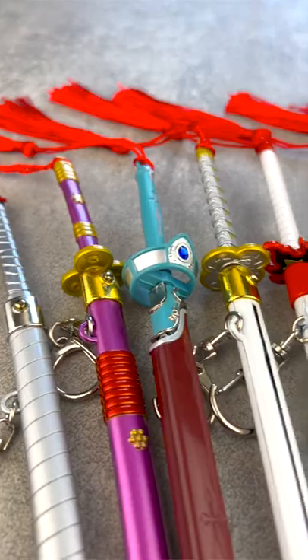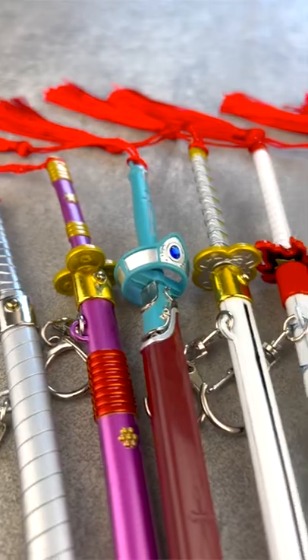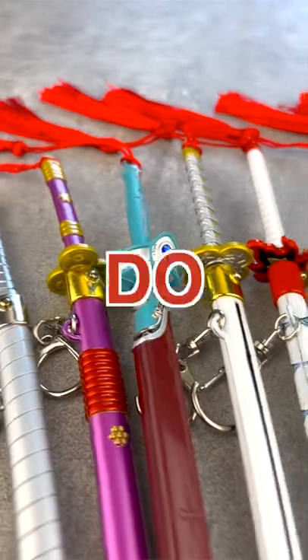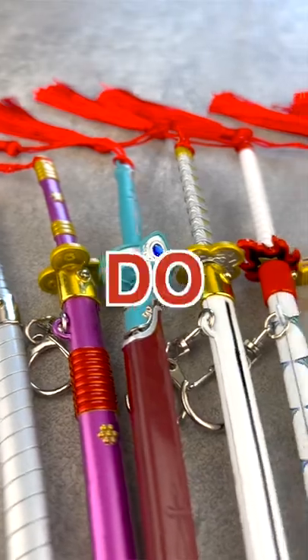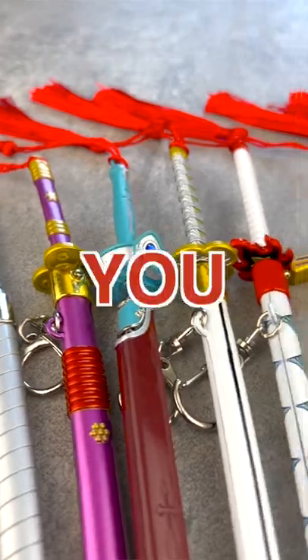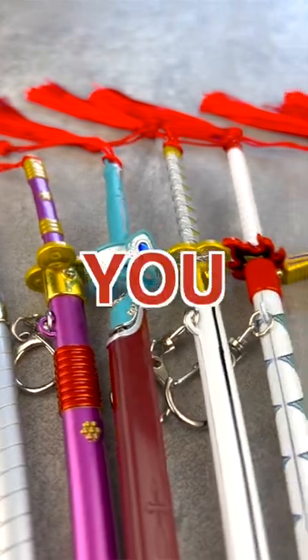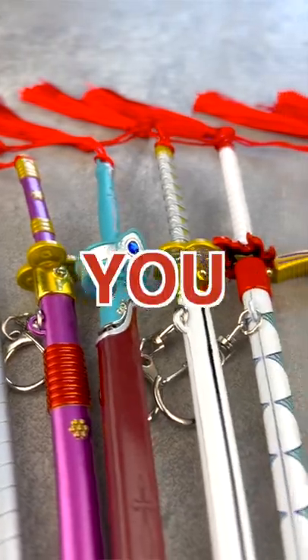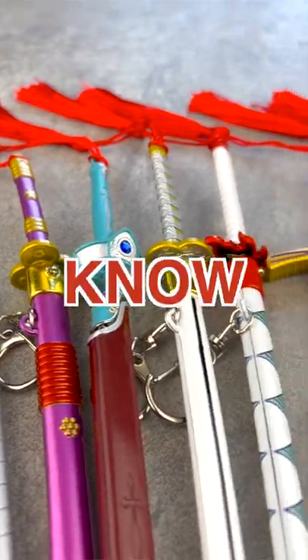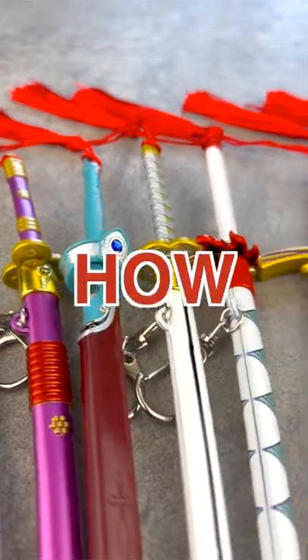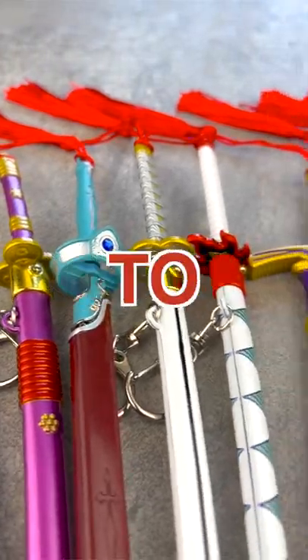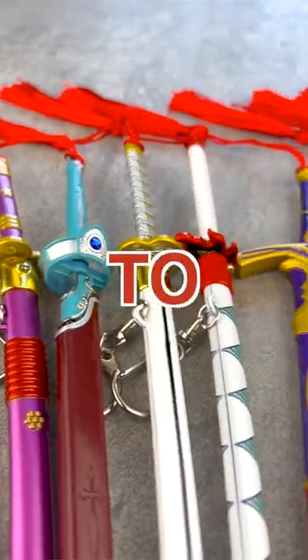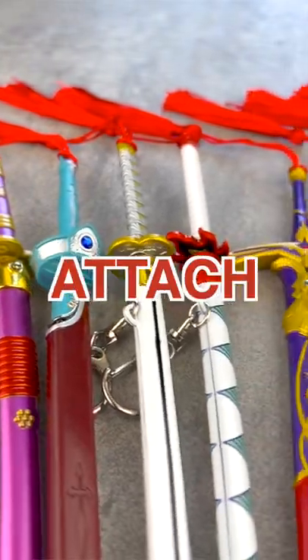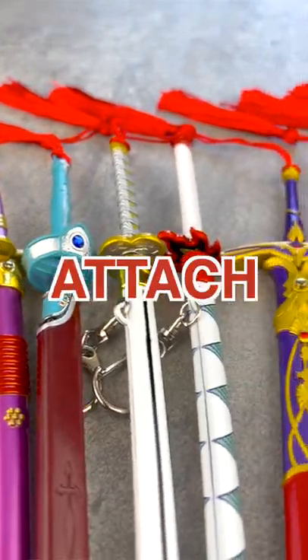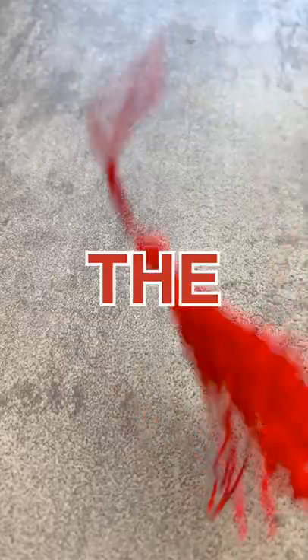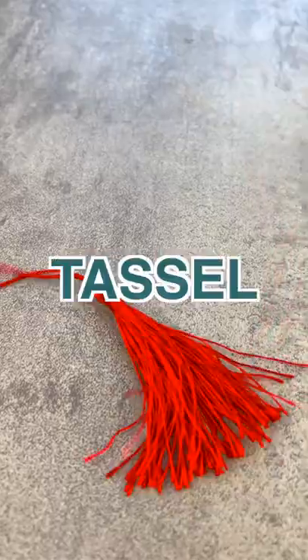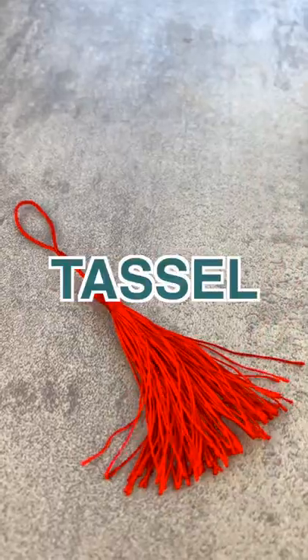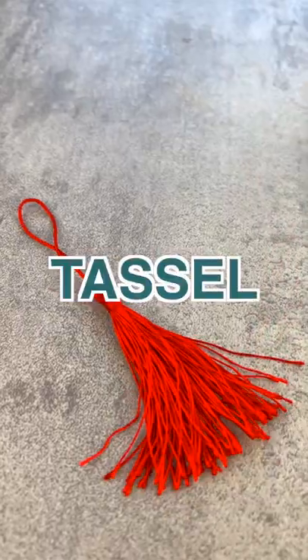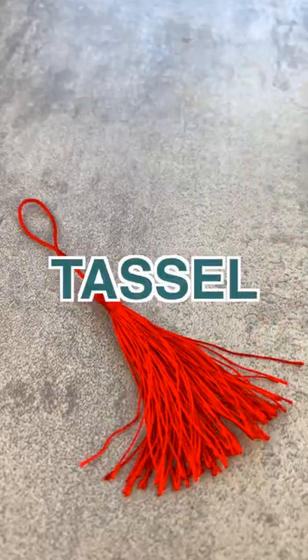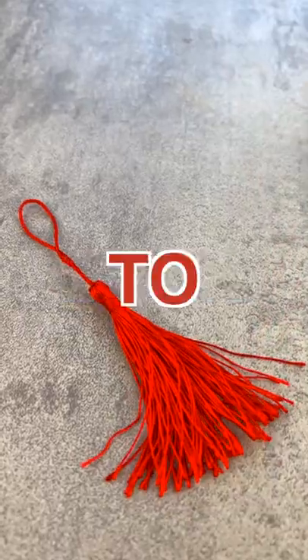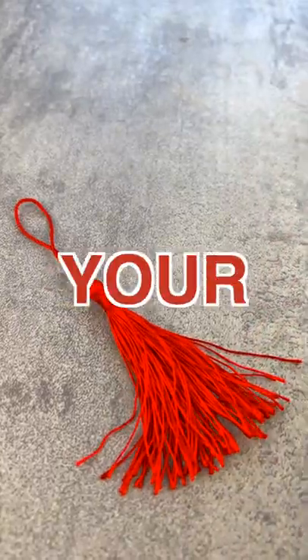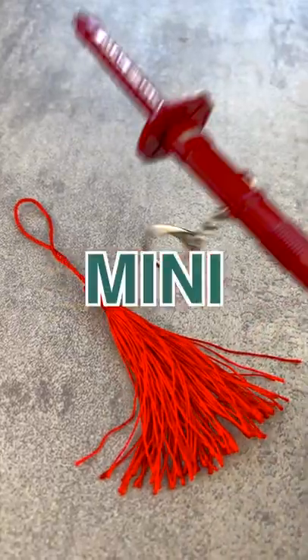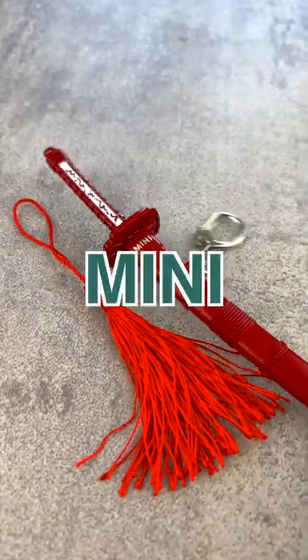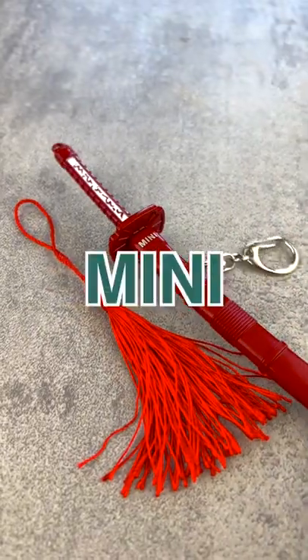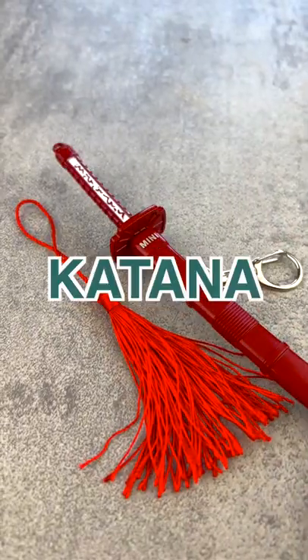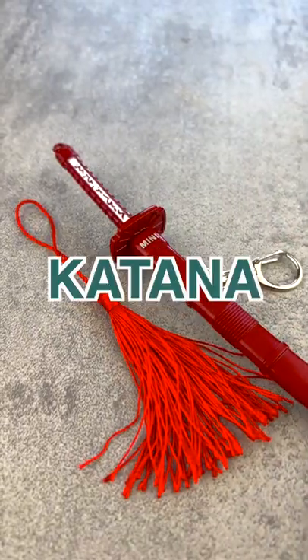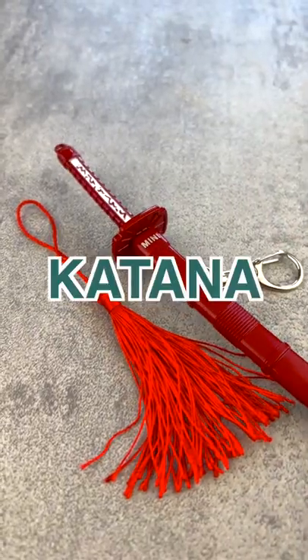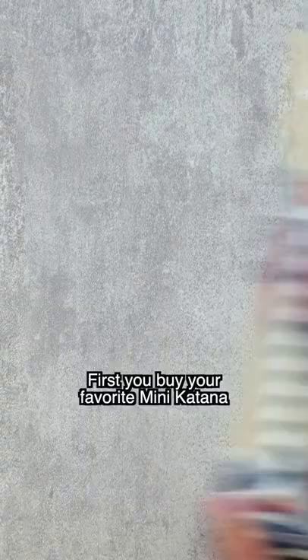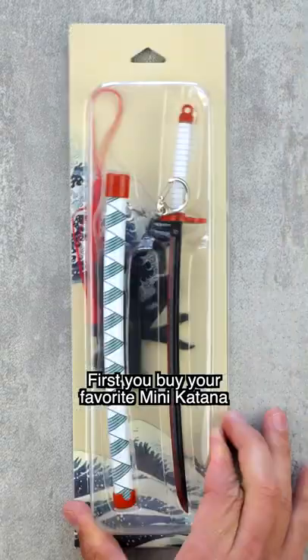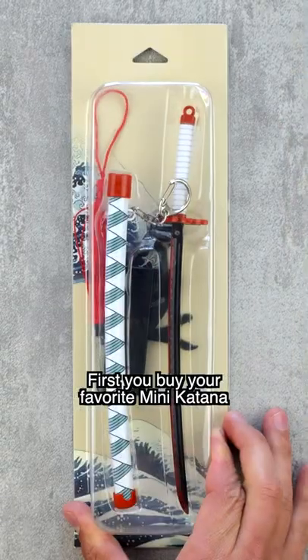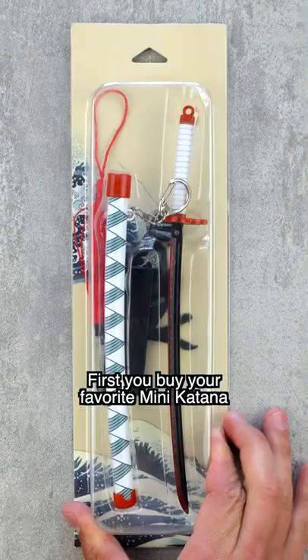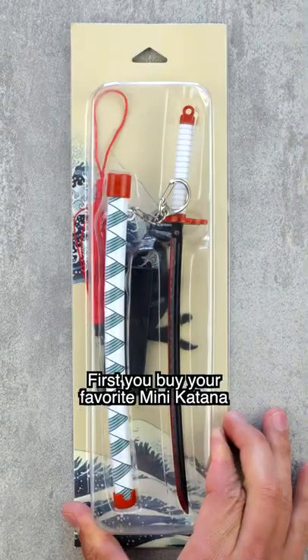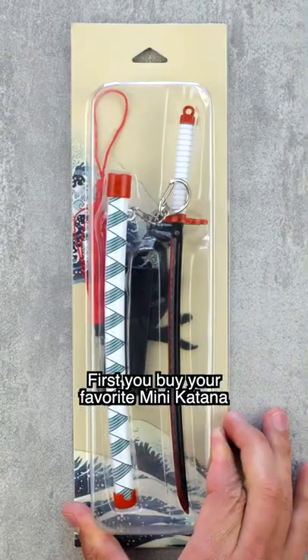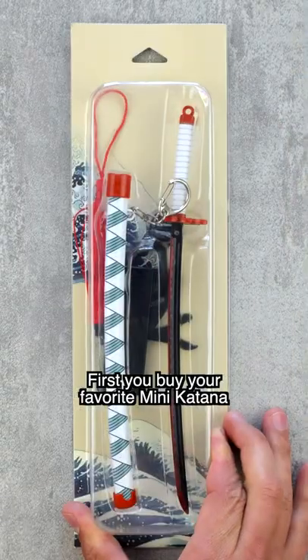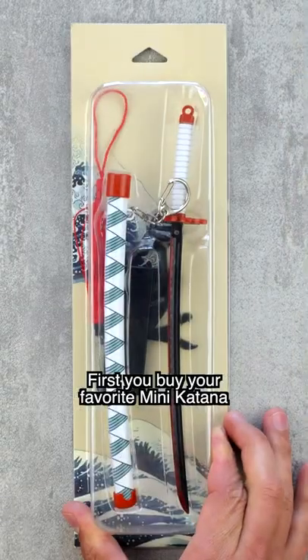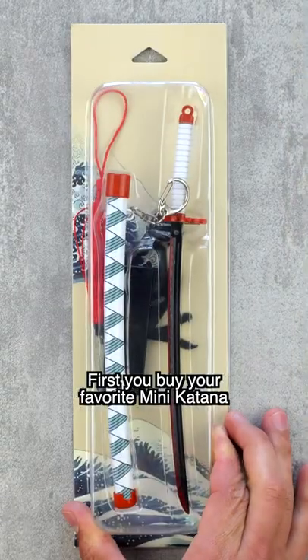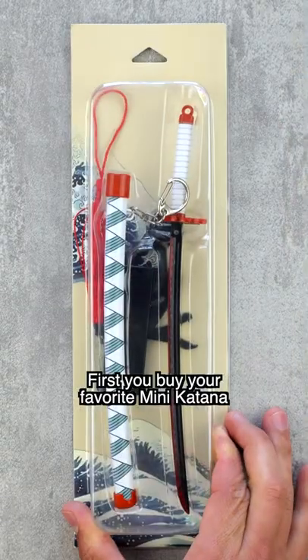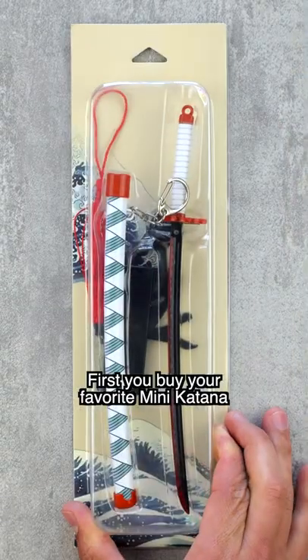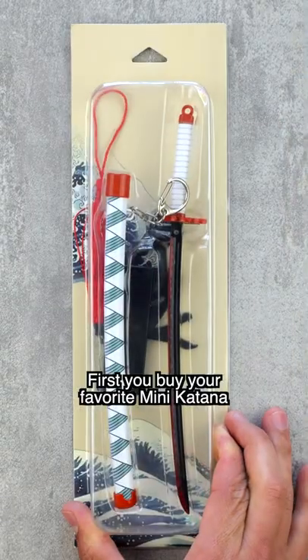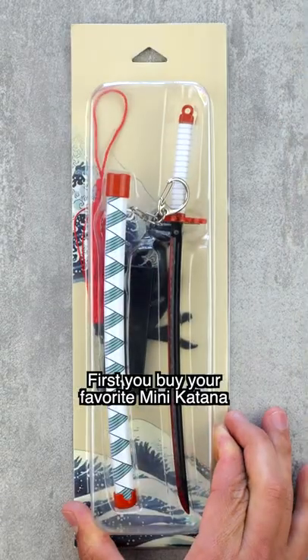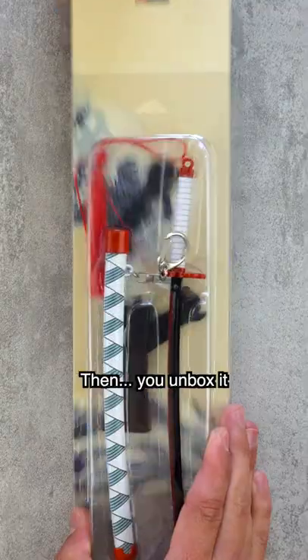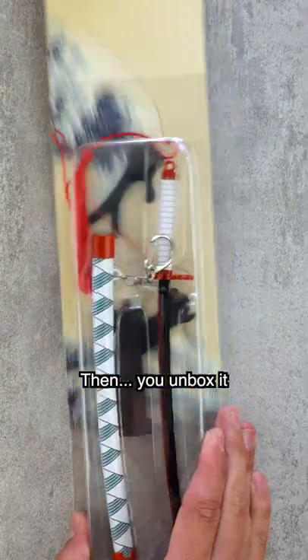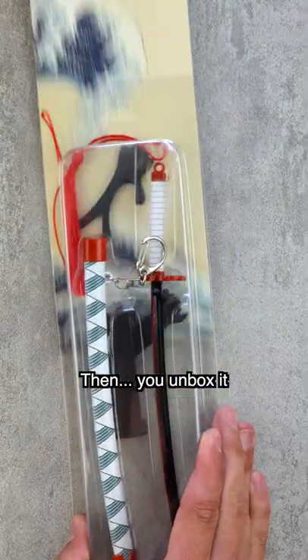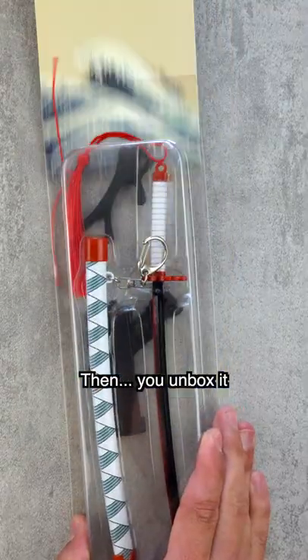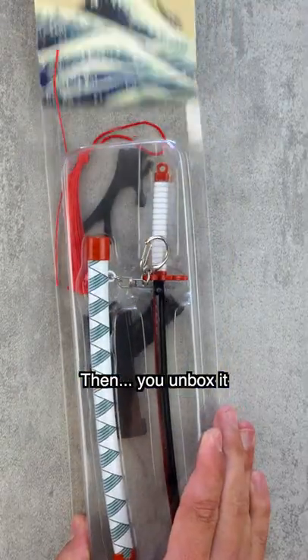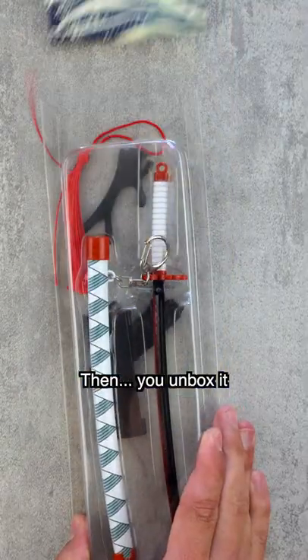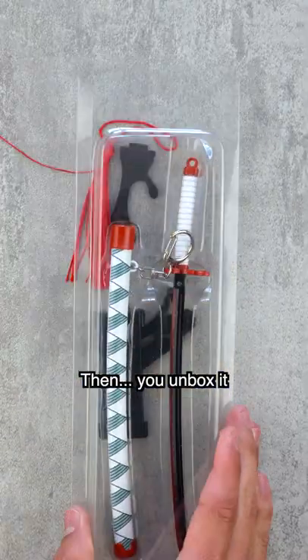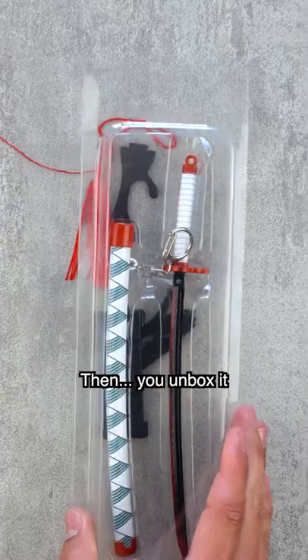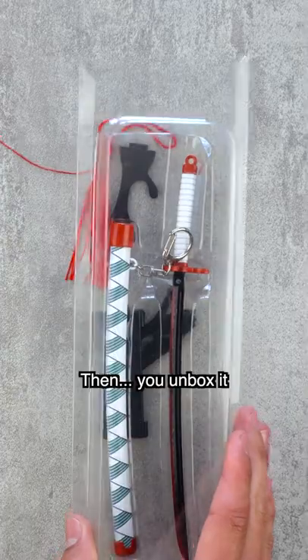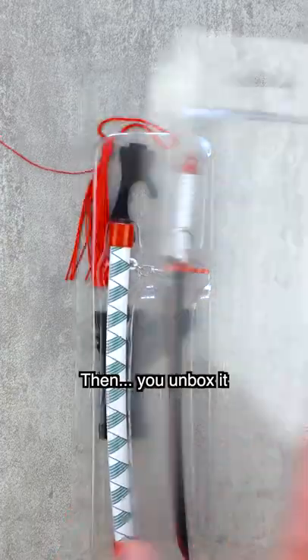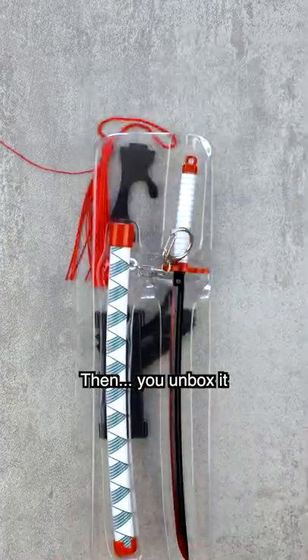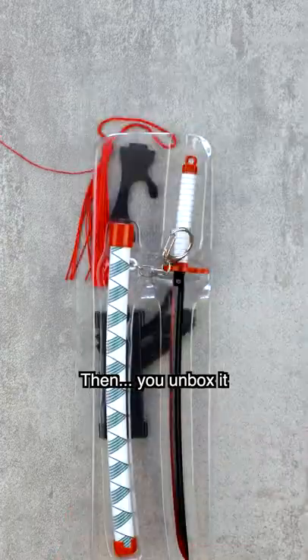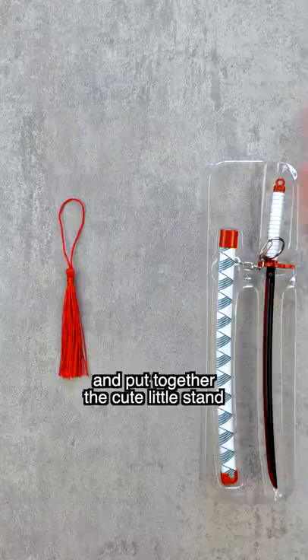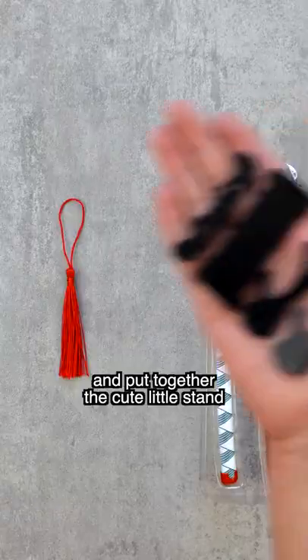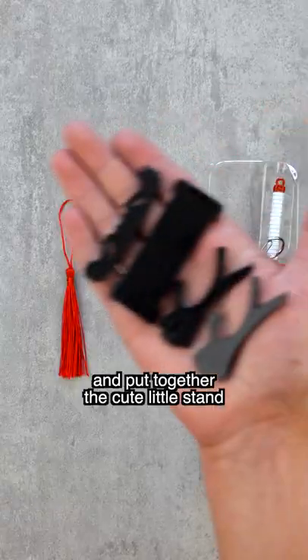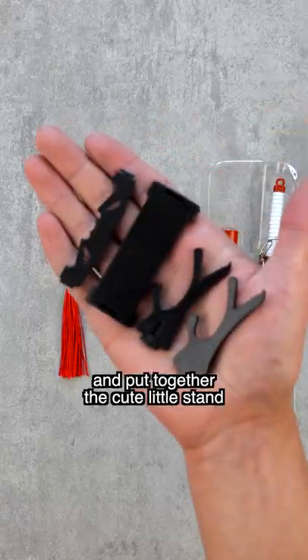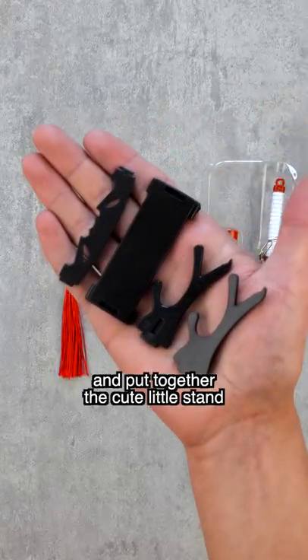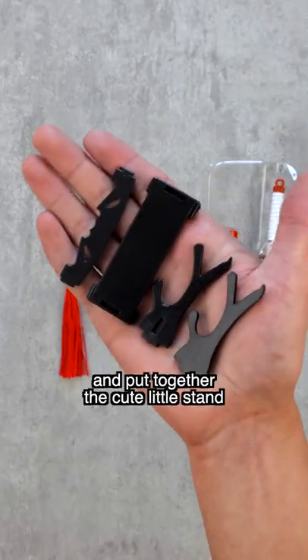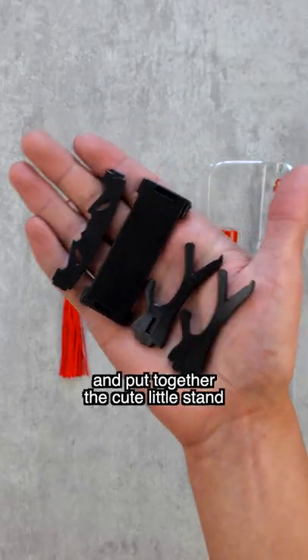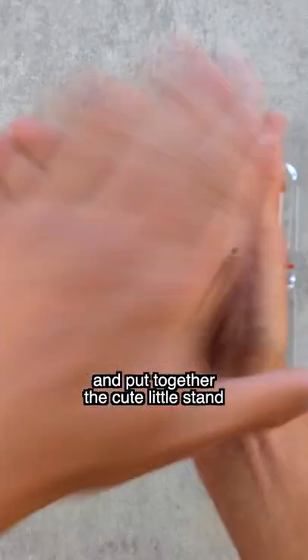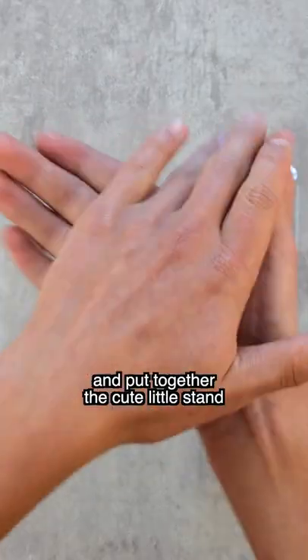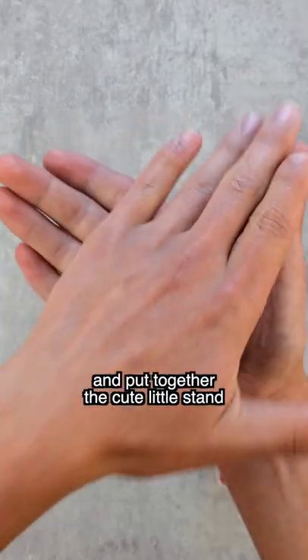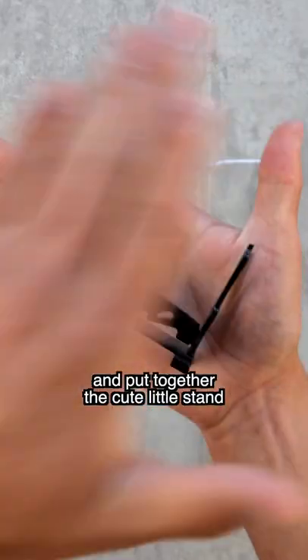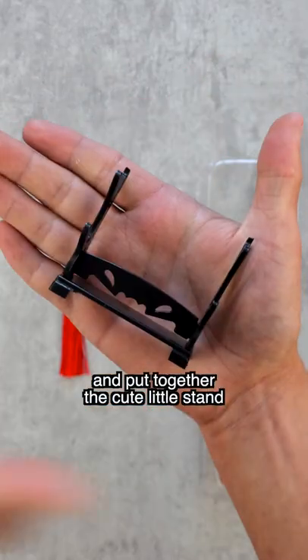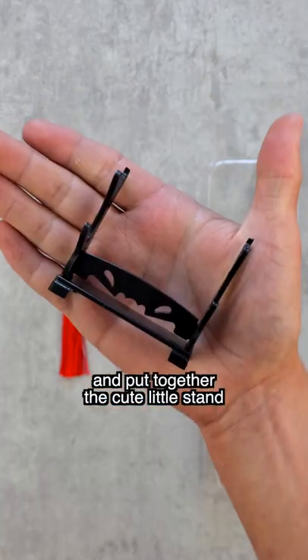Do you know how to attach a tassel to your mini katana? First, you buy your favorite mini katana. Then, you unbox it and put together the cute little stand.